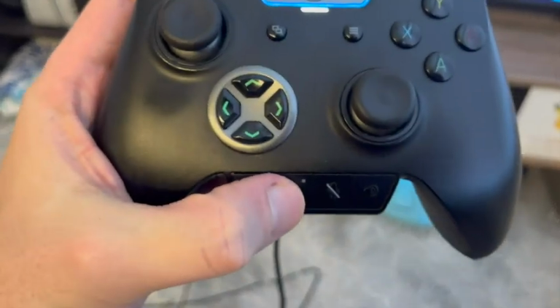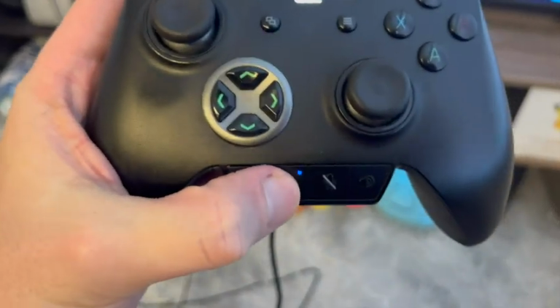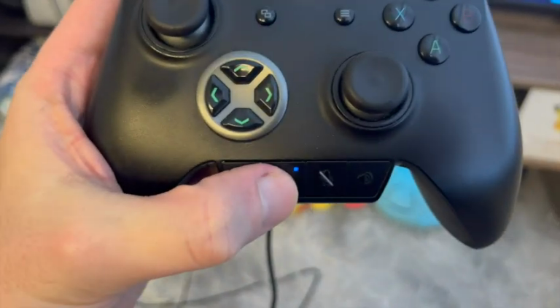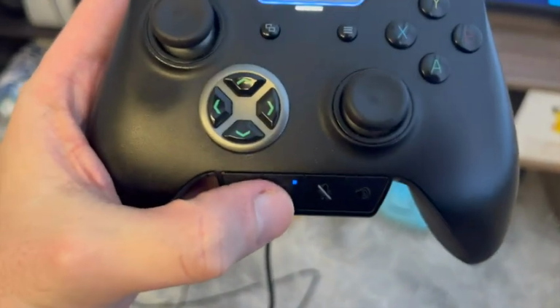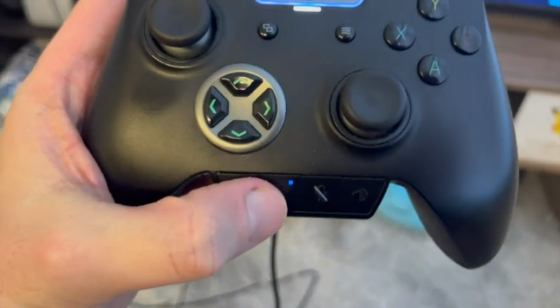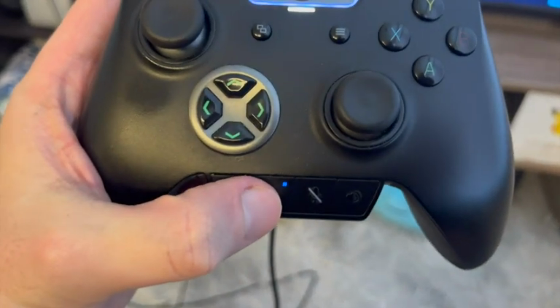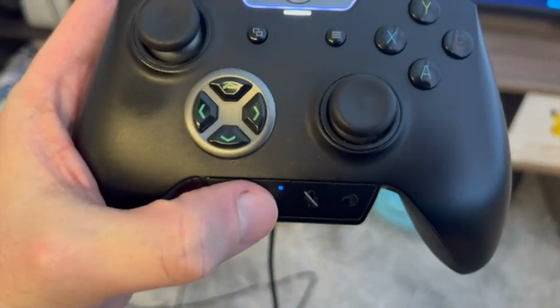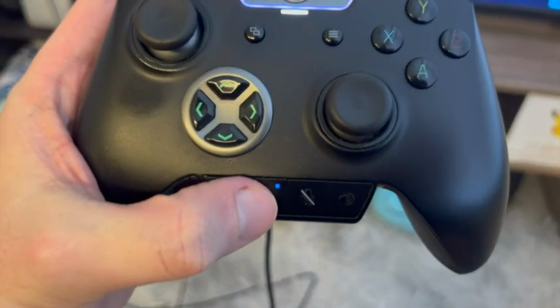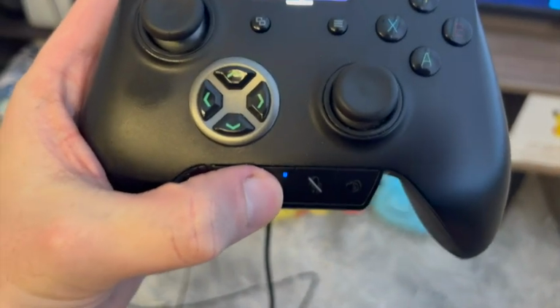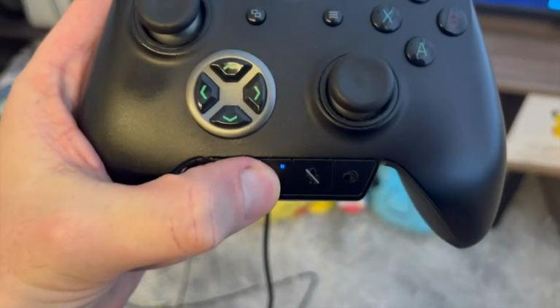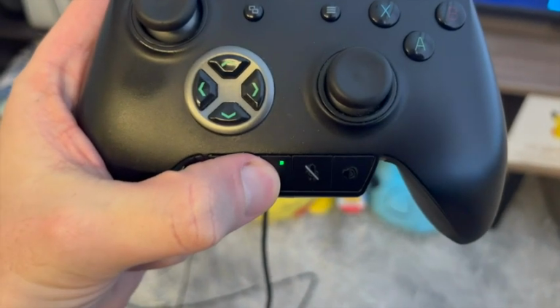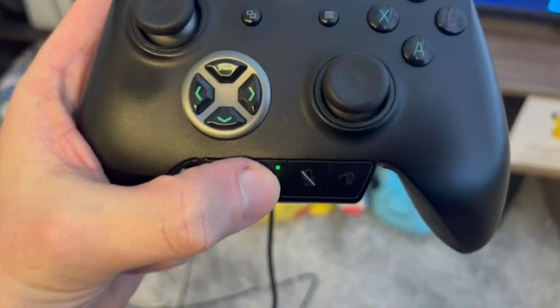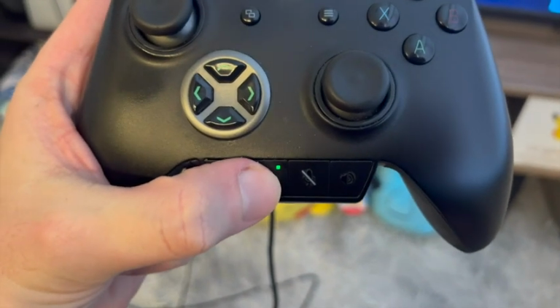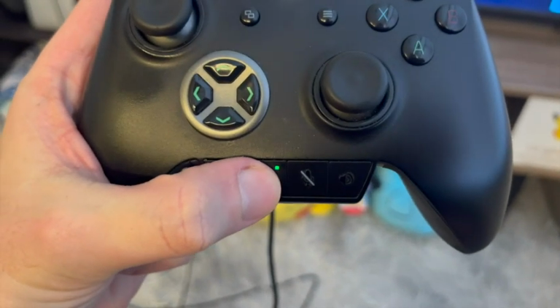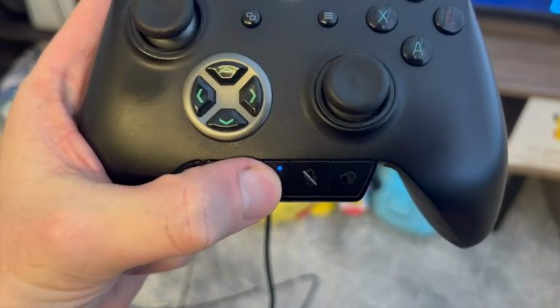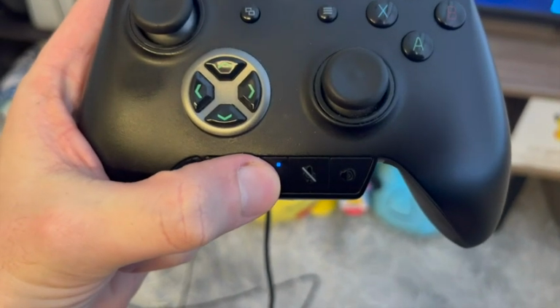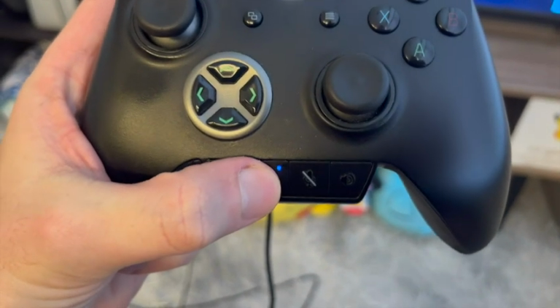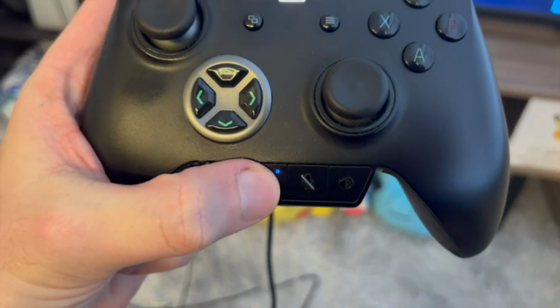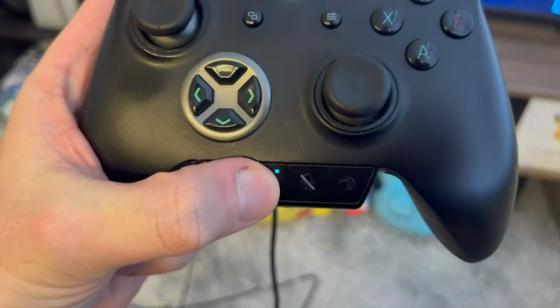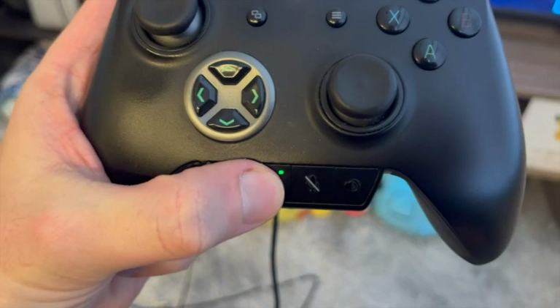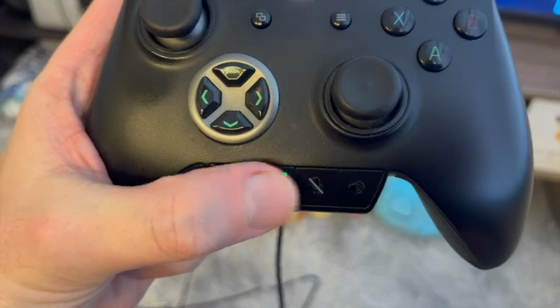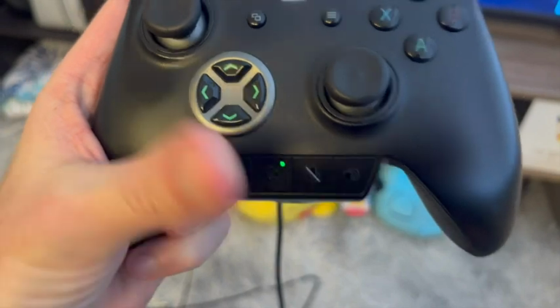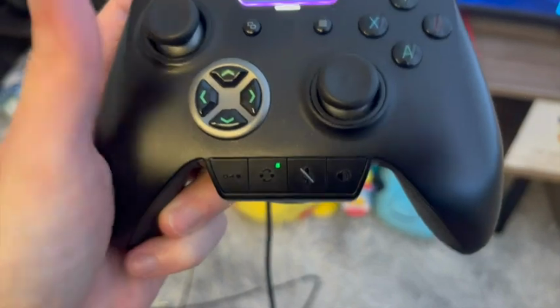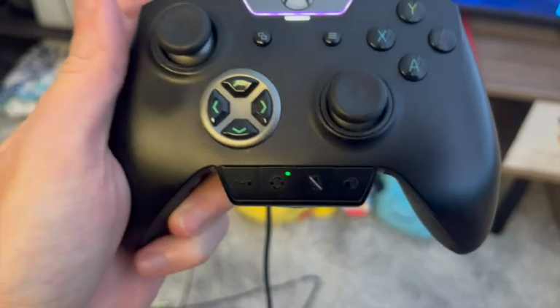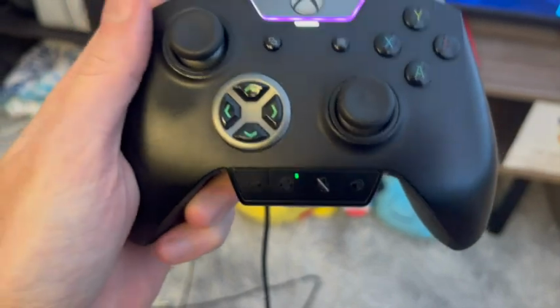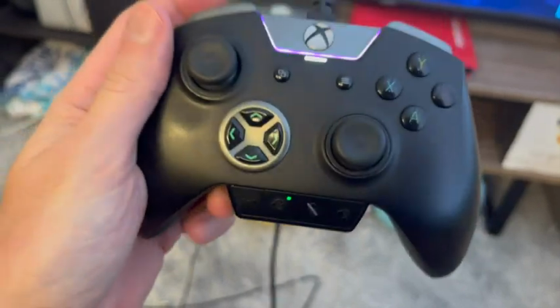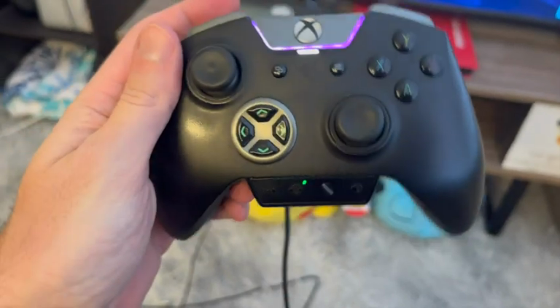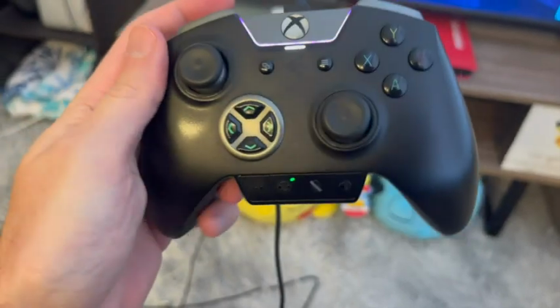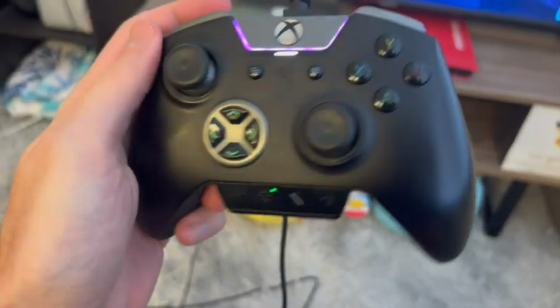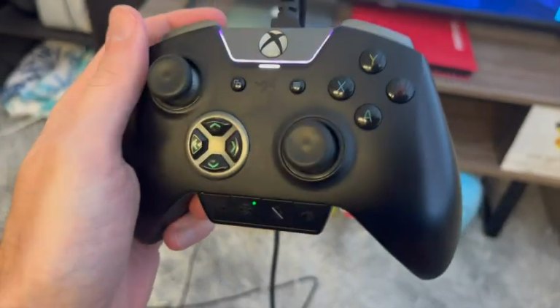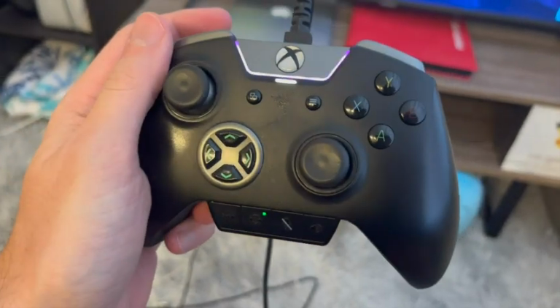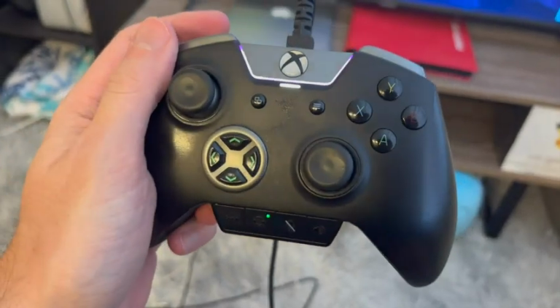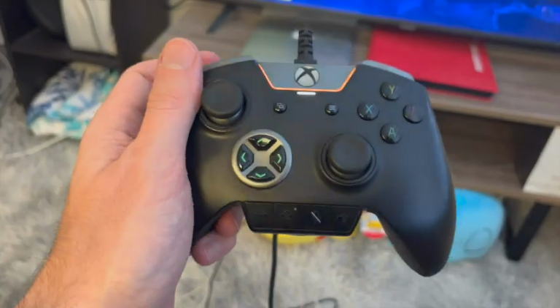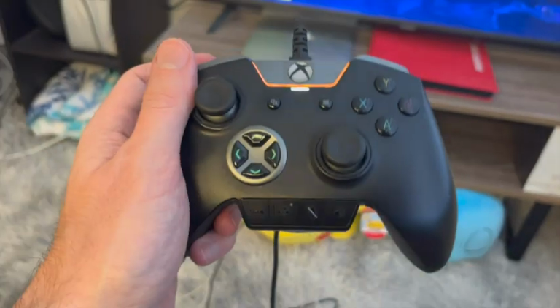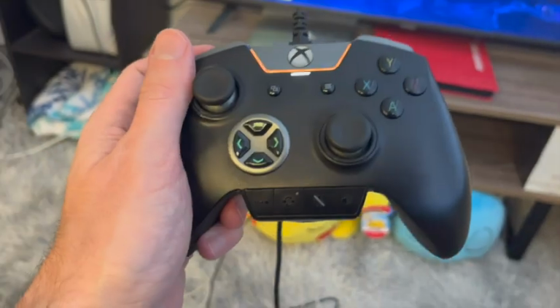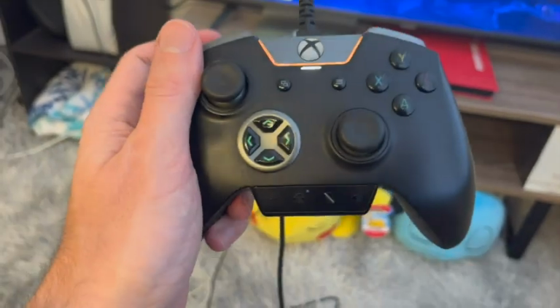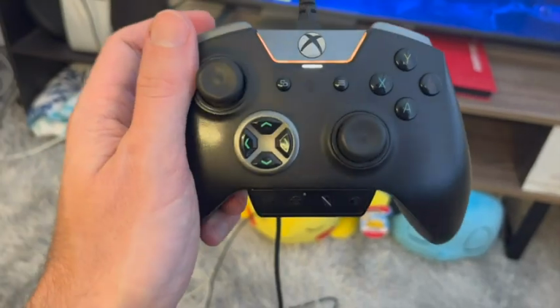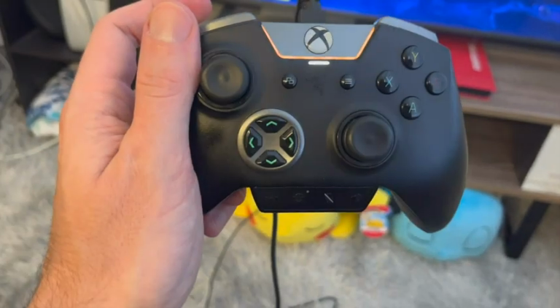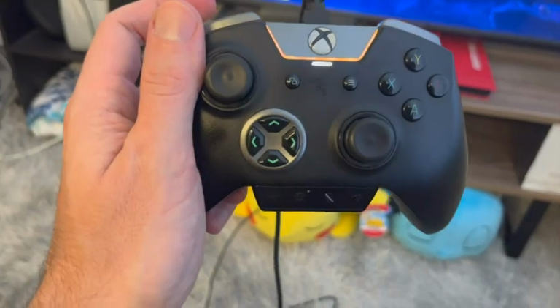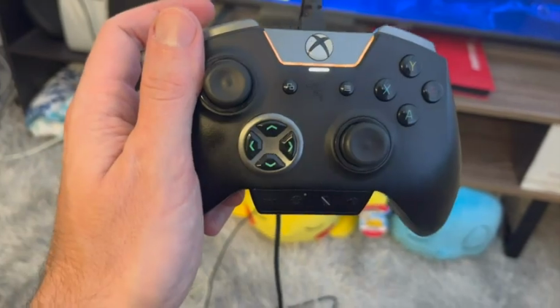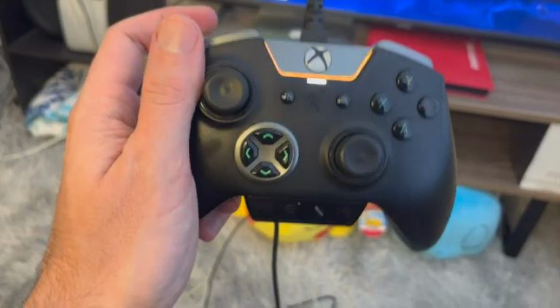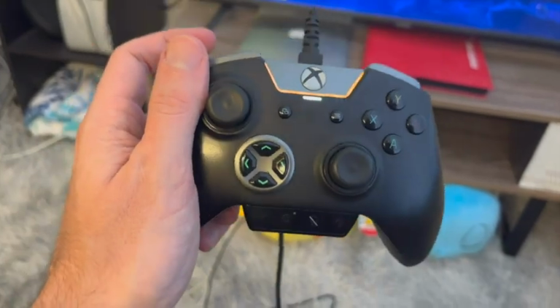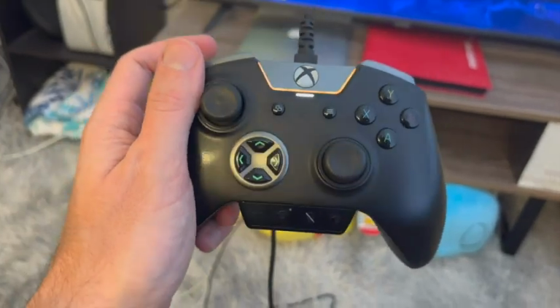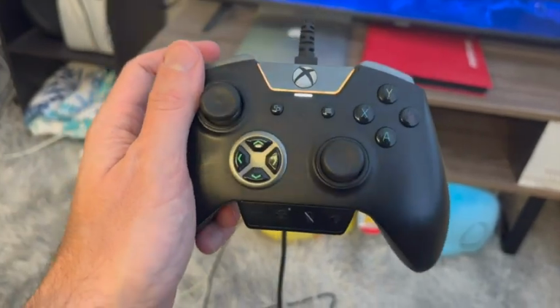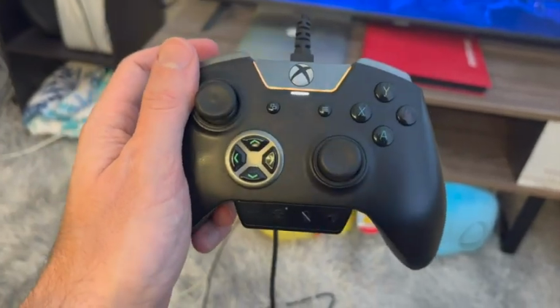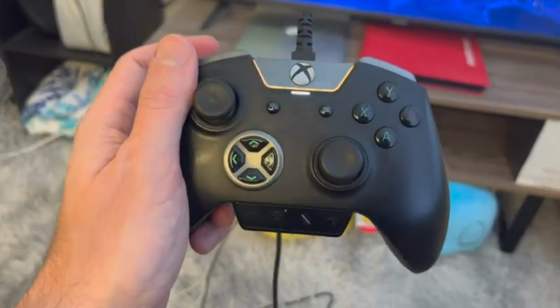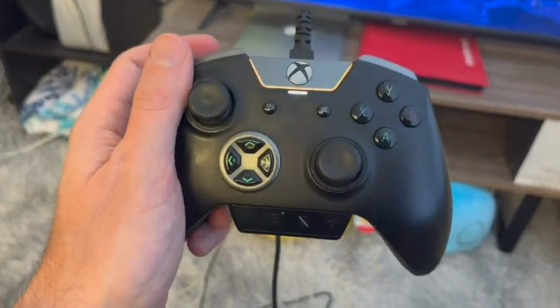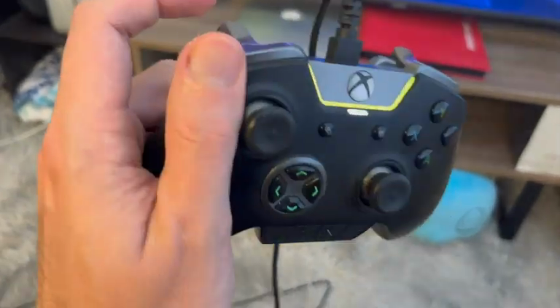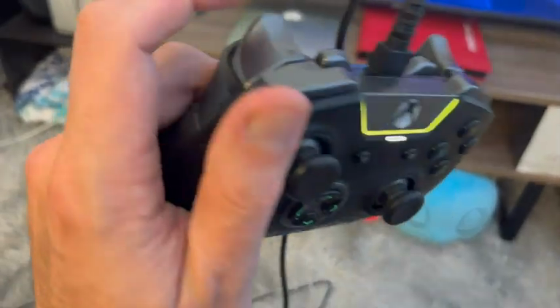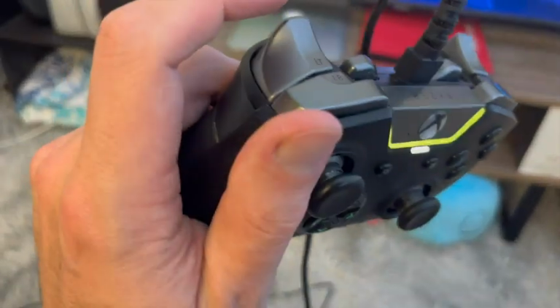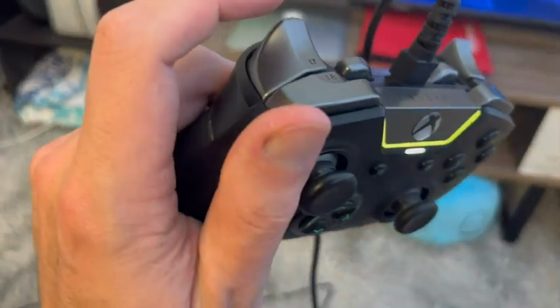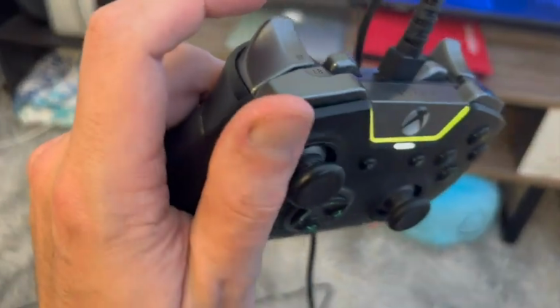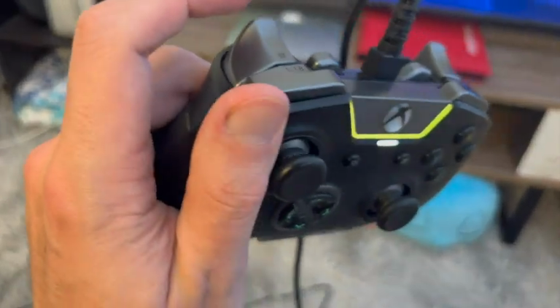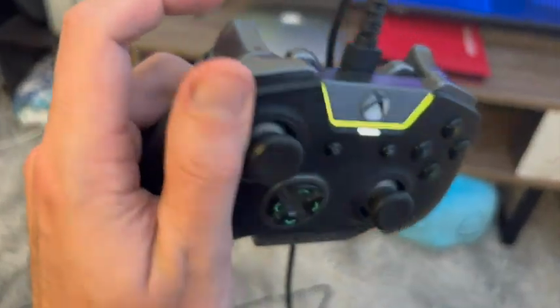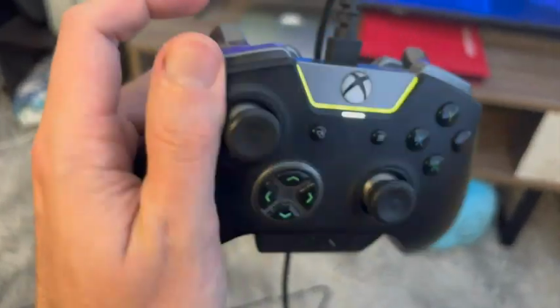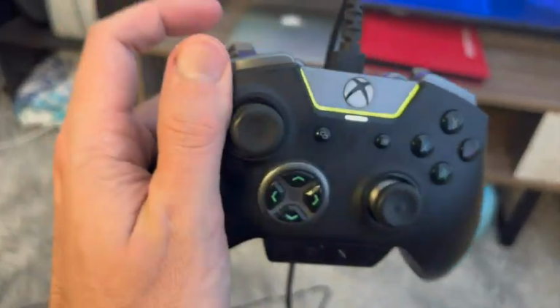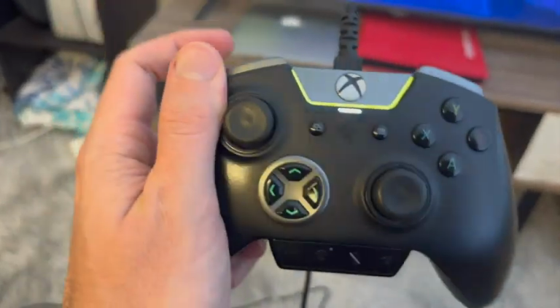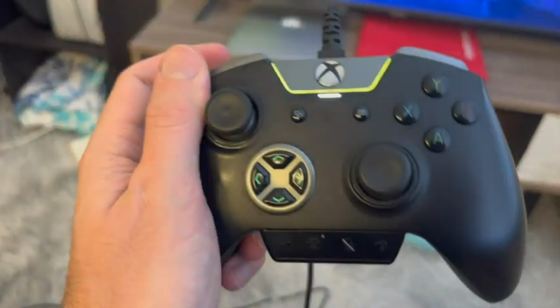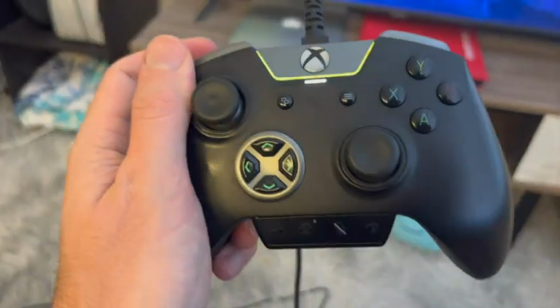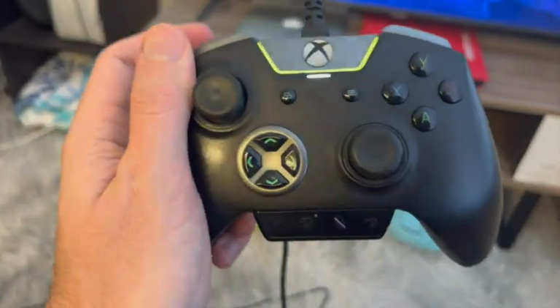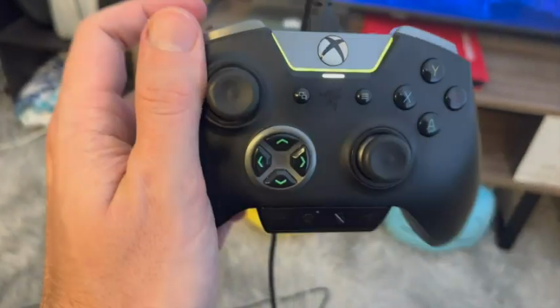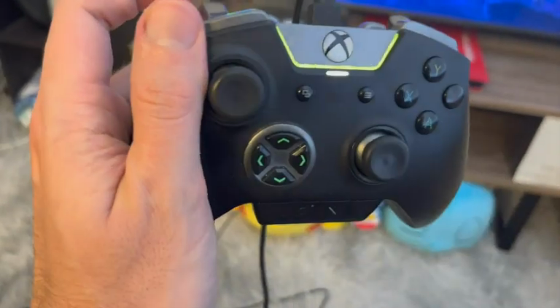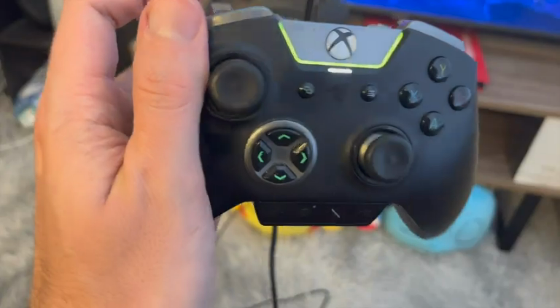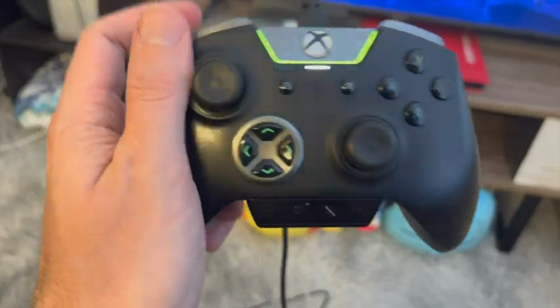This one also has two programmable button modes. So if you have multiple games that you play, you can have a configuration for both.